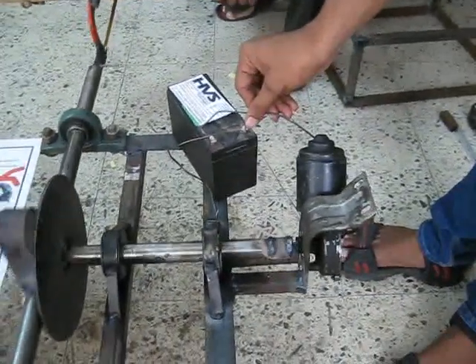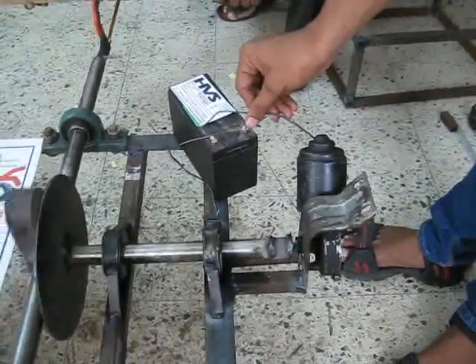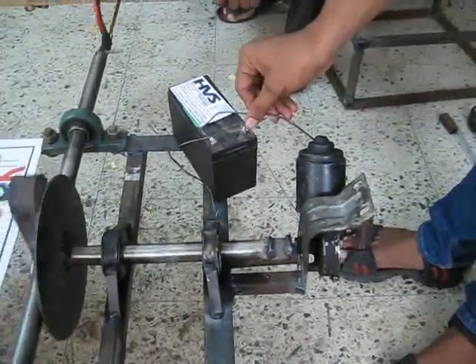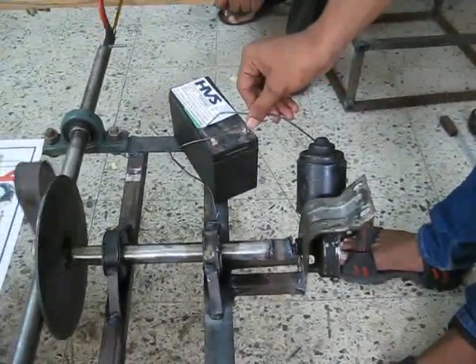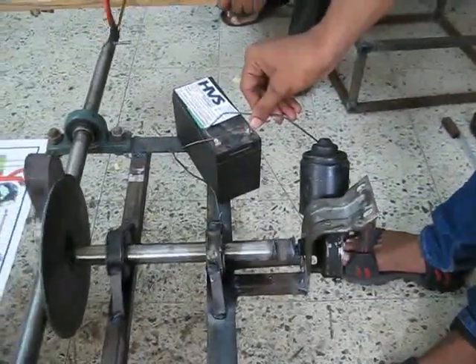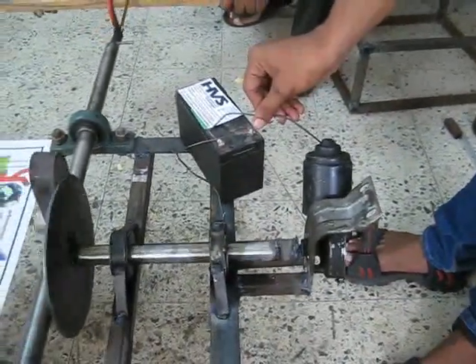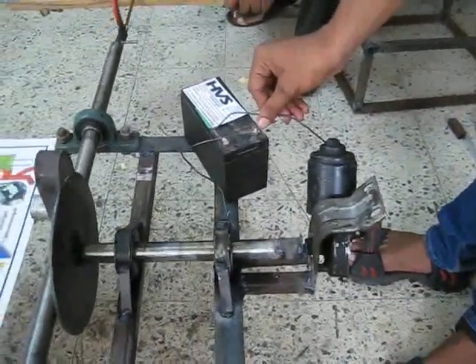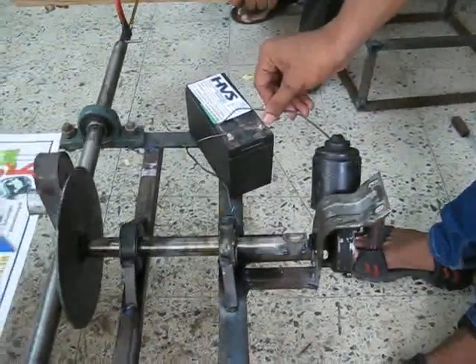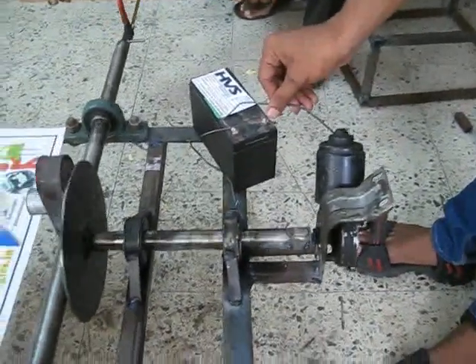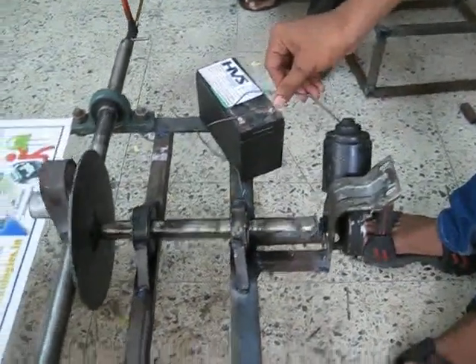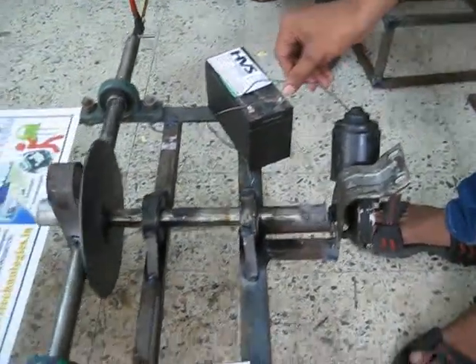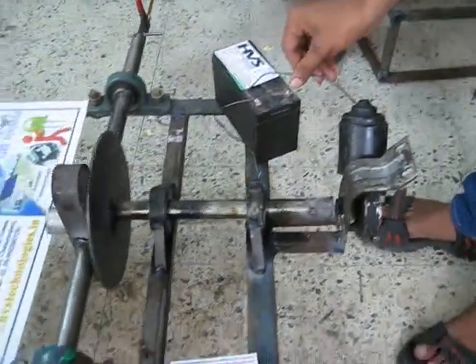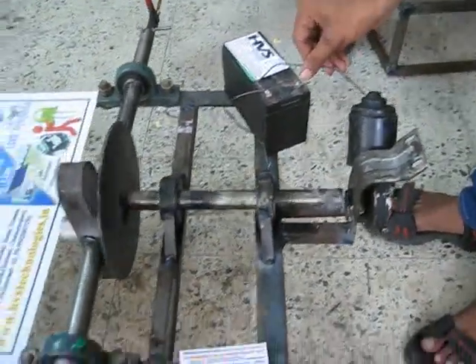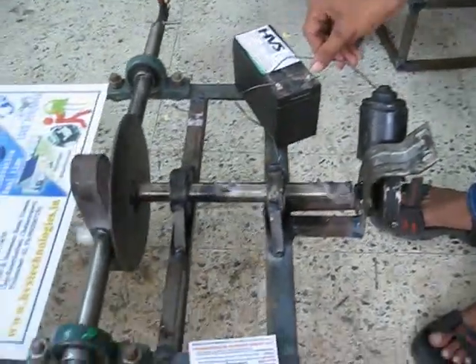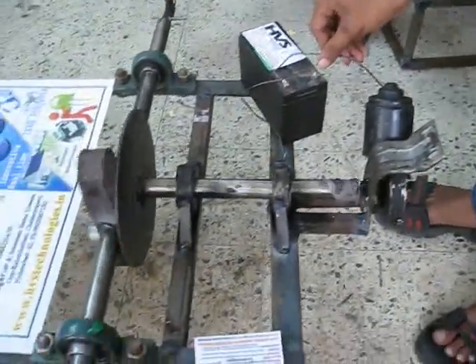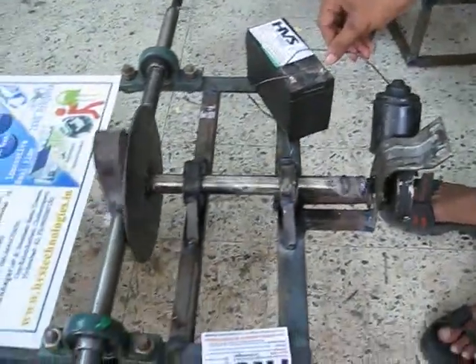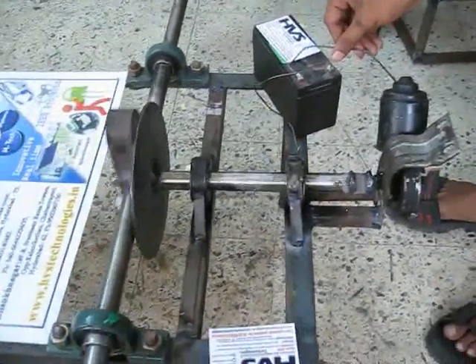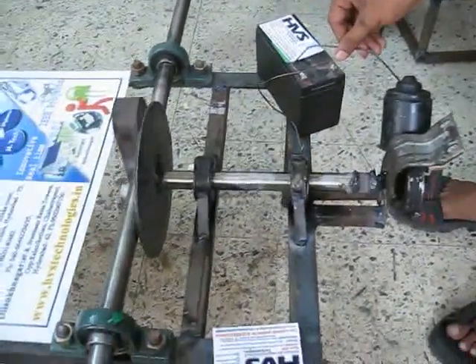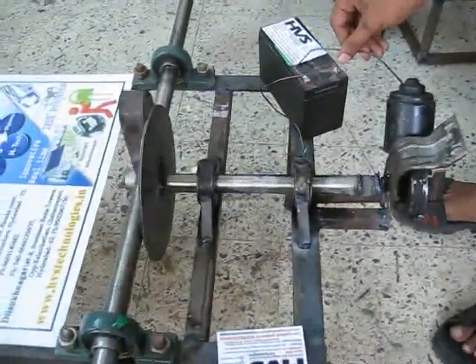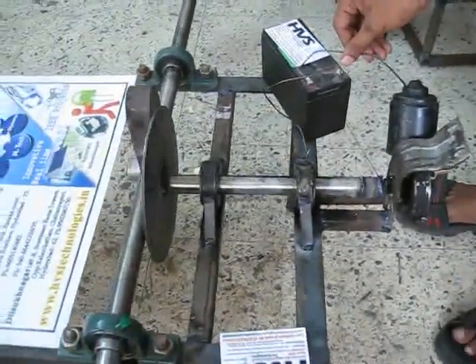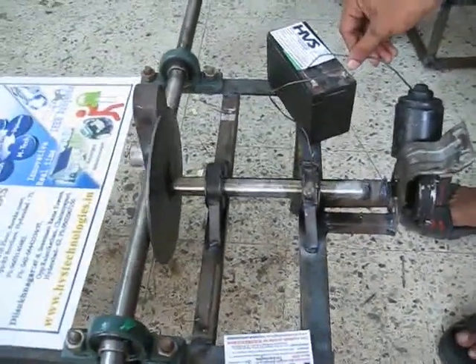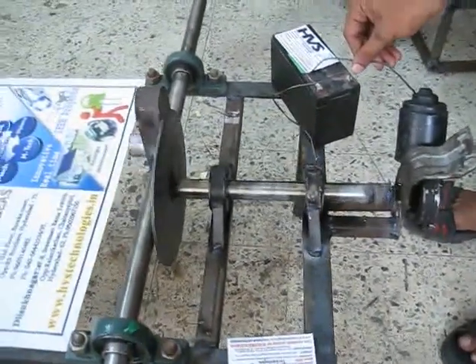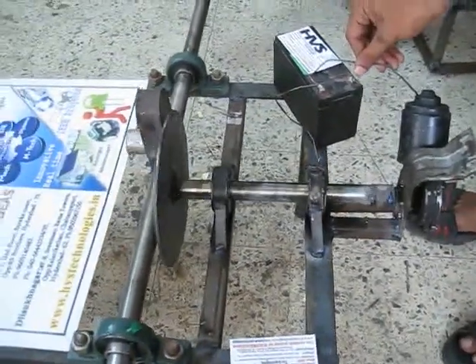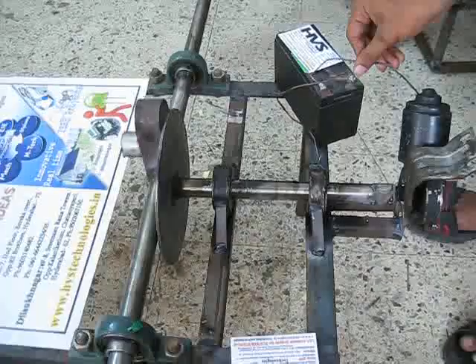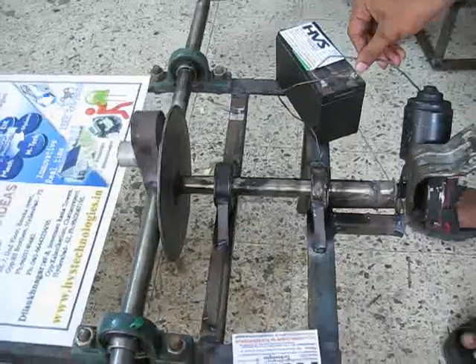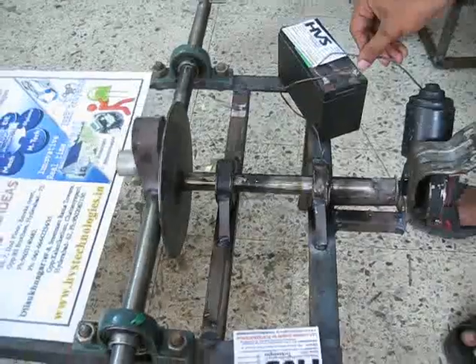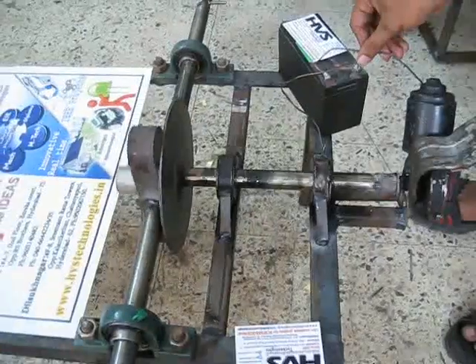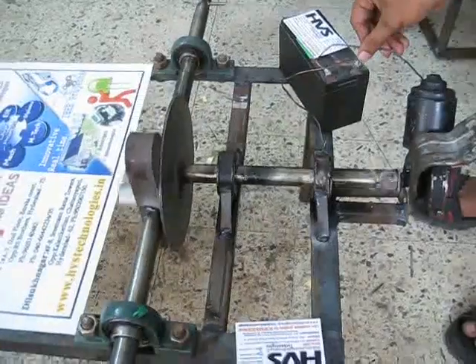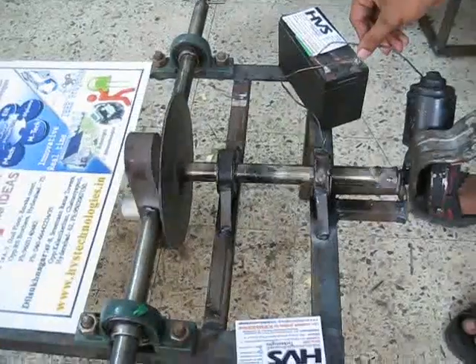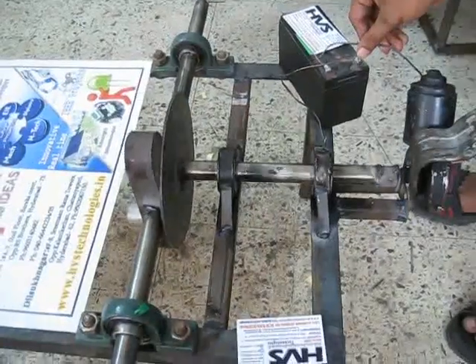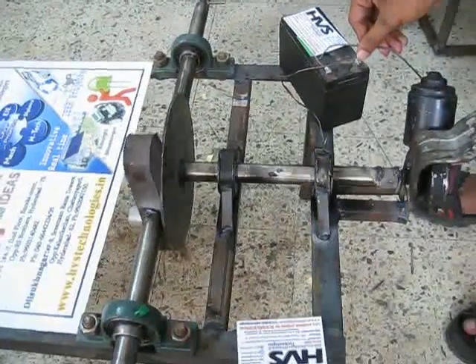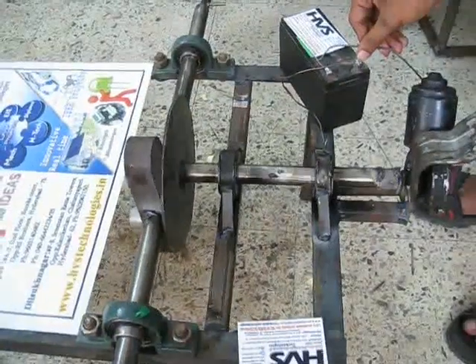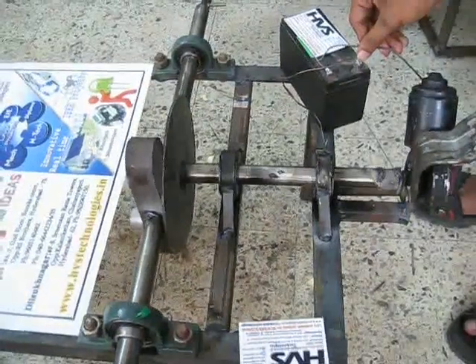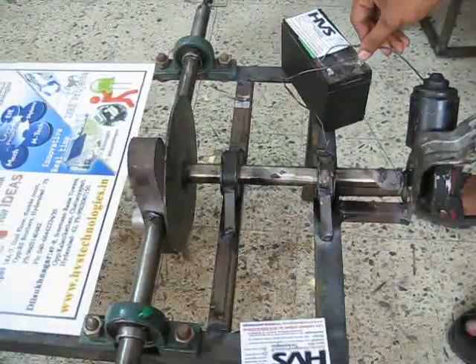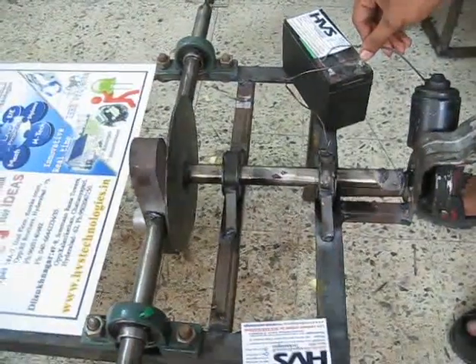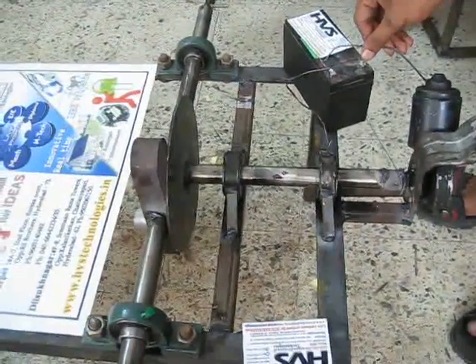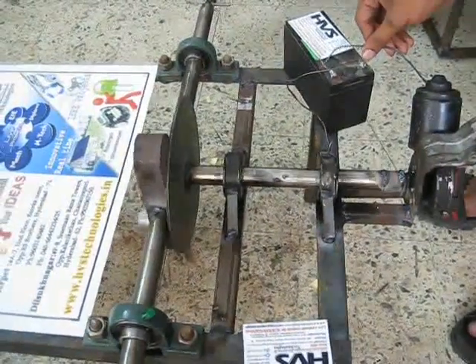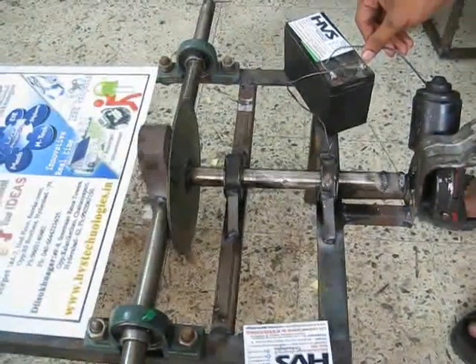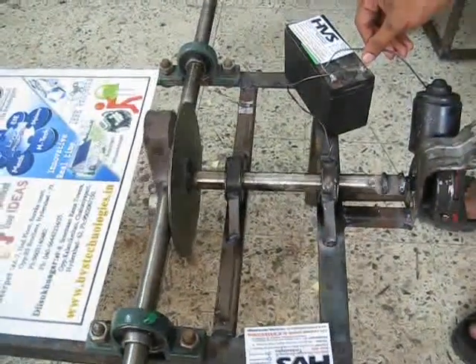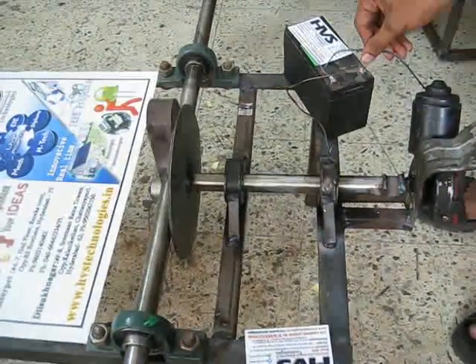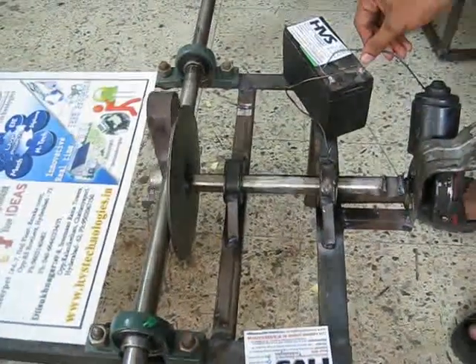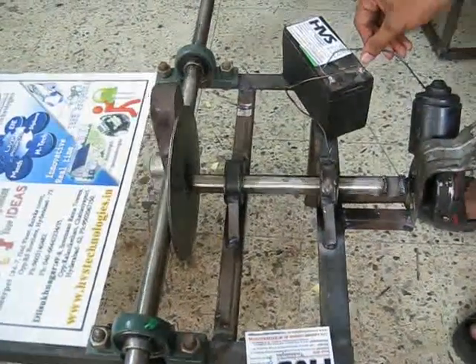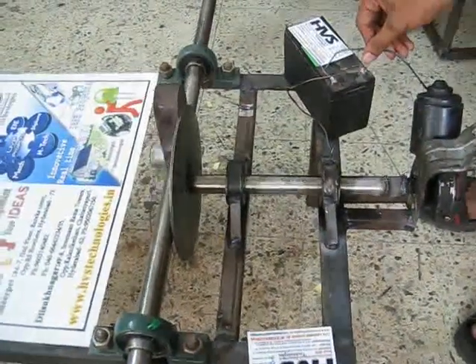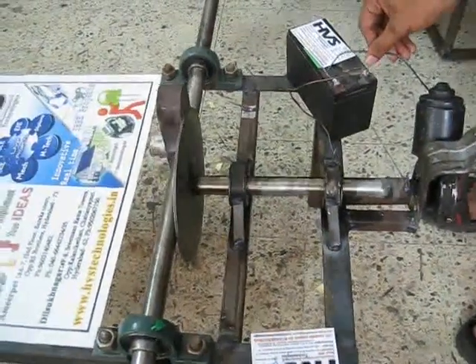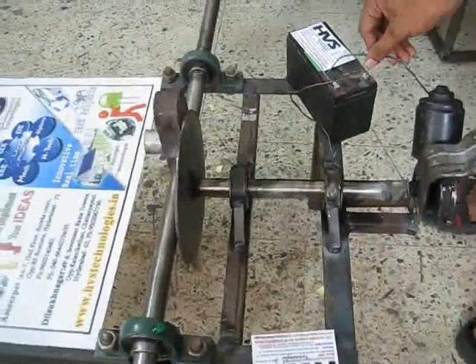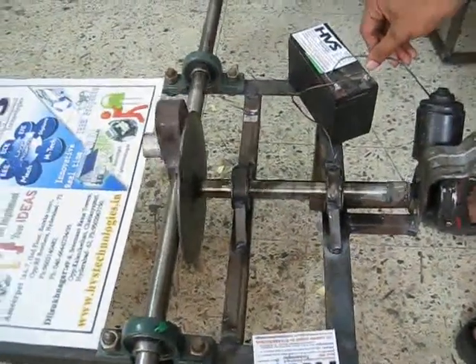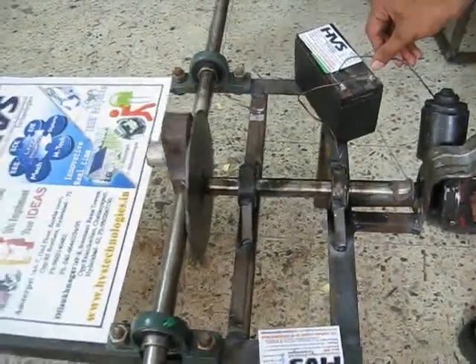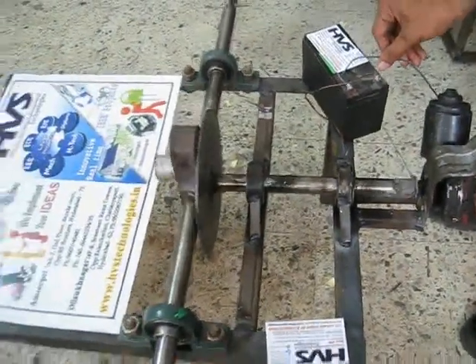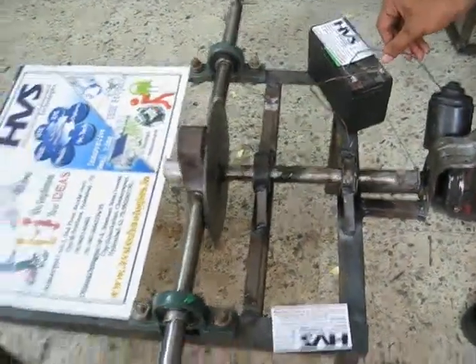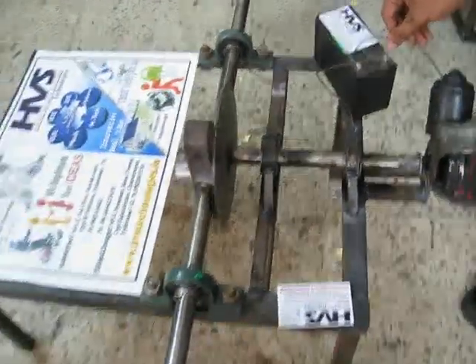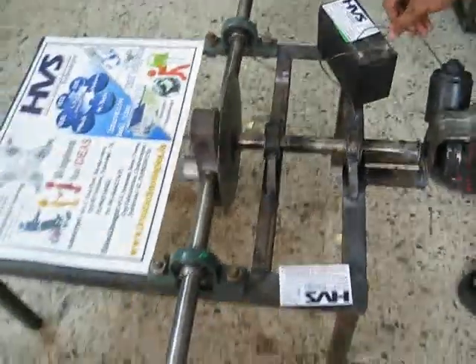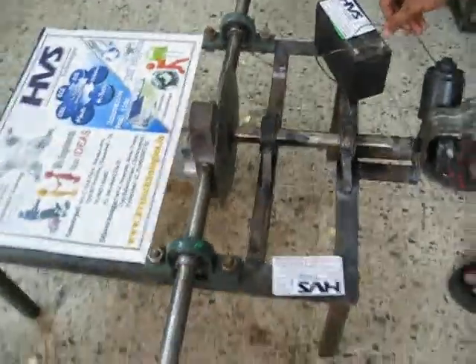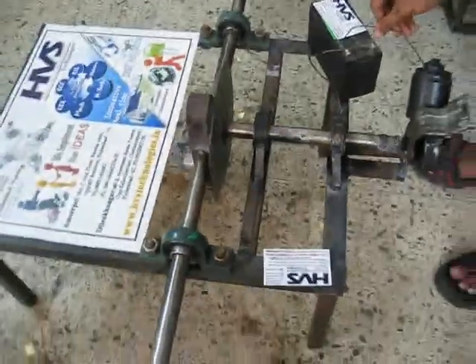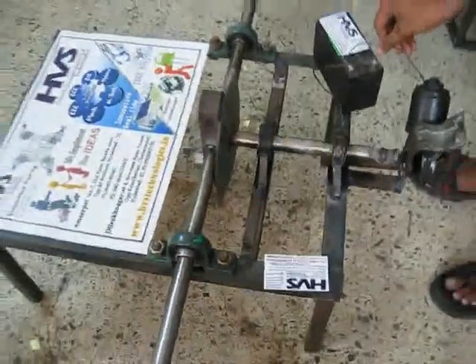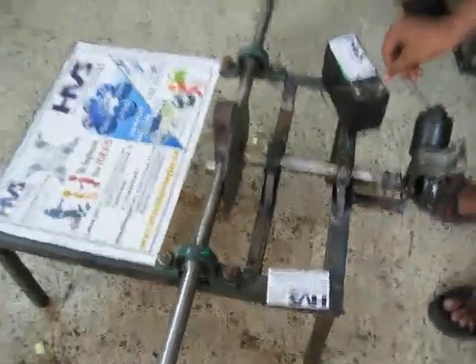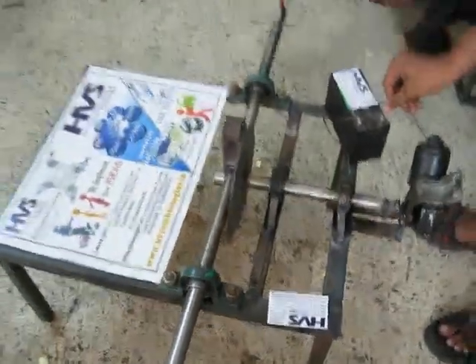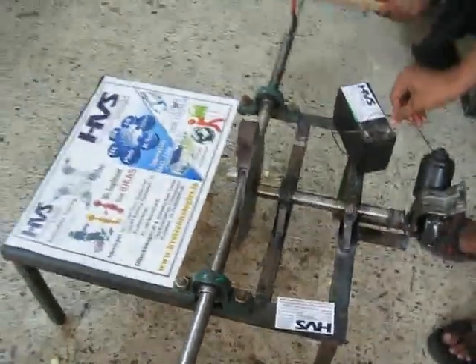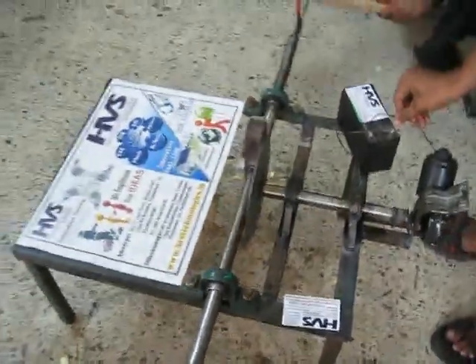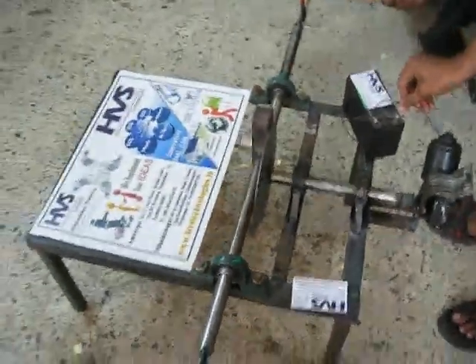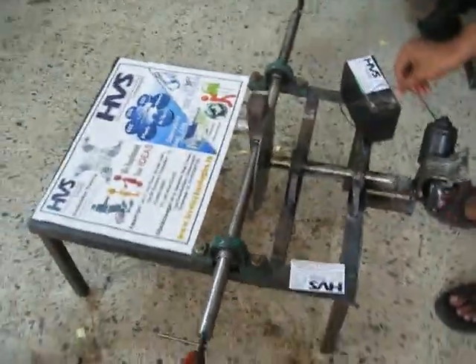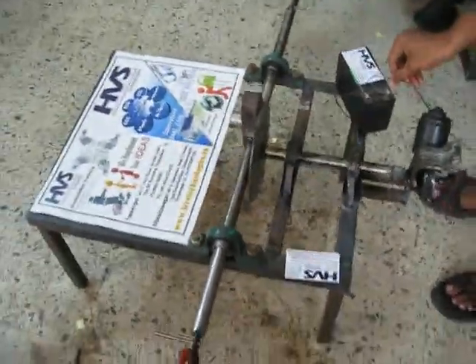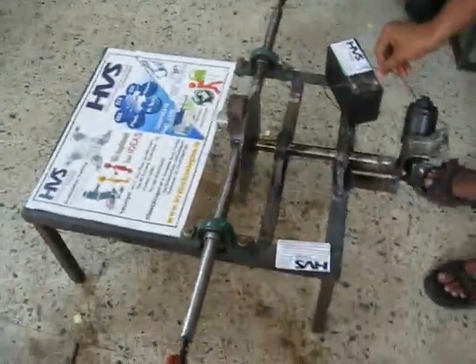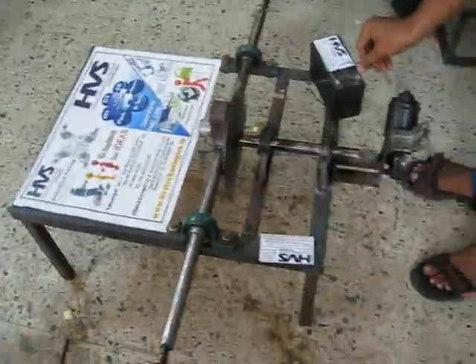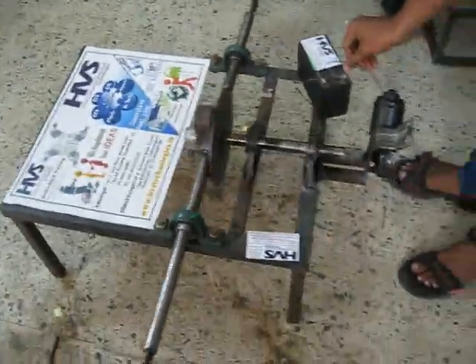This way we can make the motorized hacksaw of blades using Scotch-Yoke.